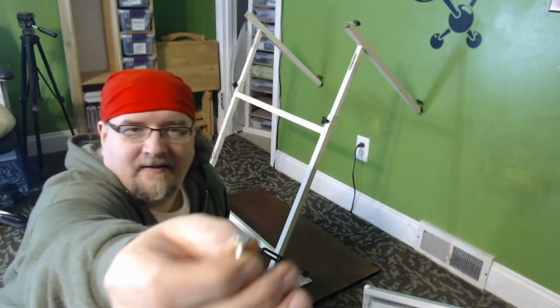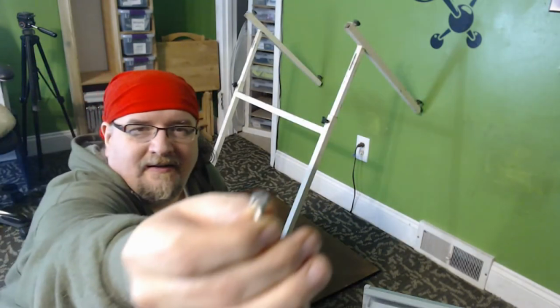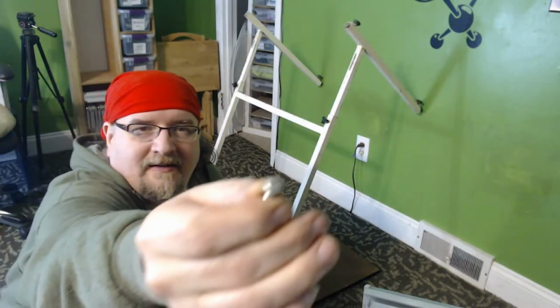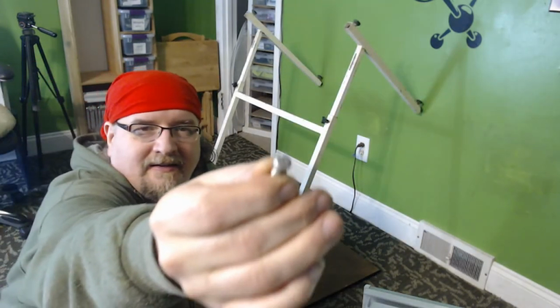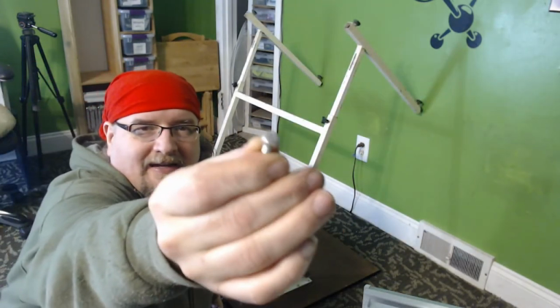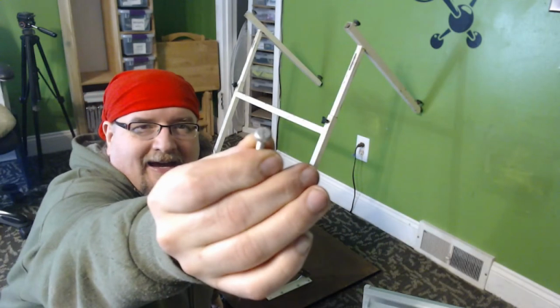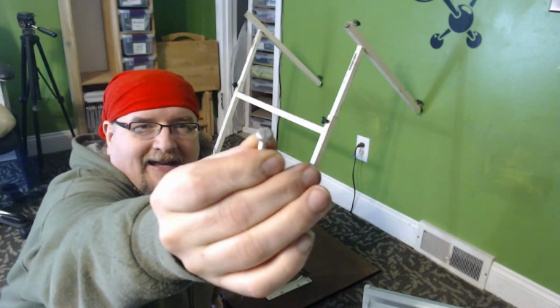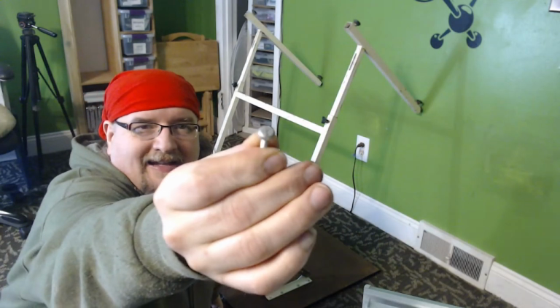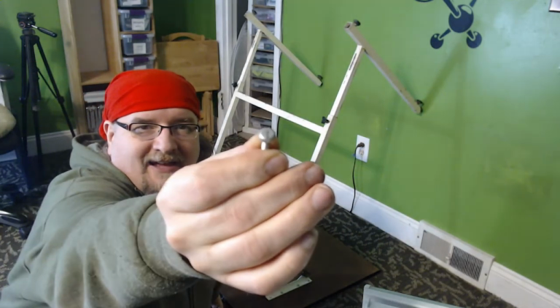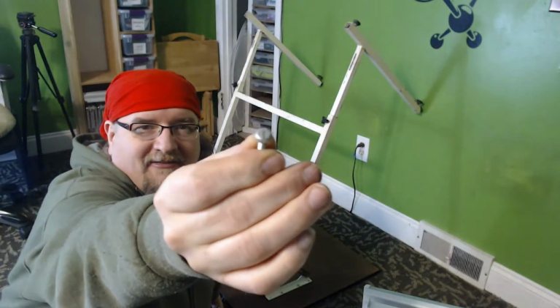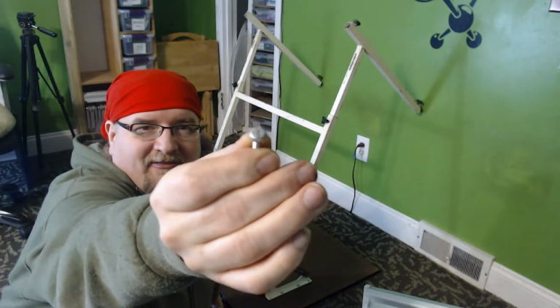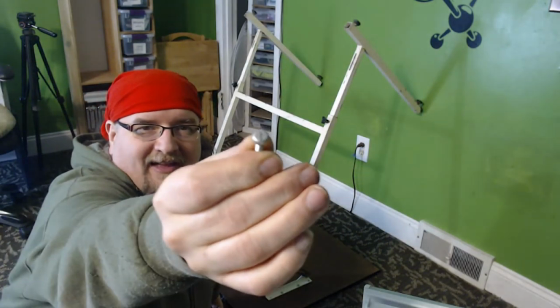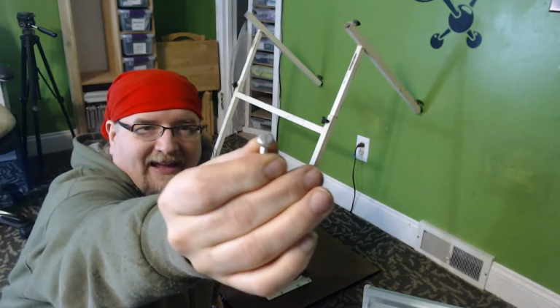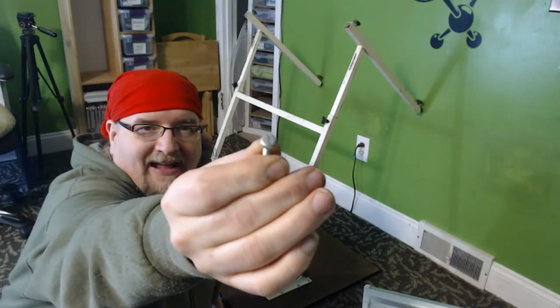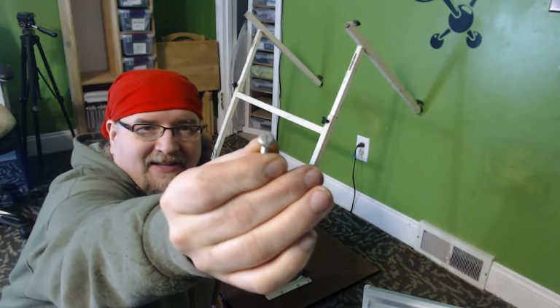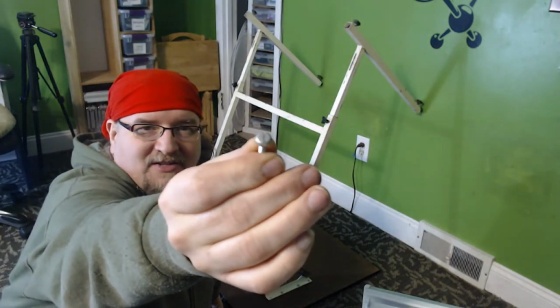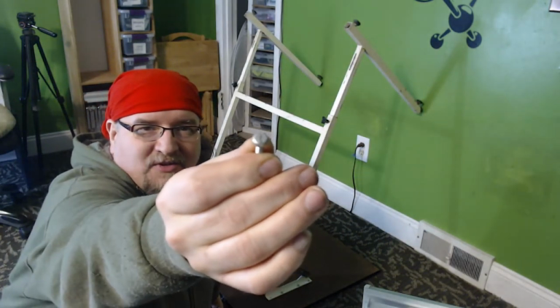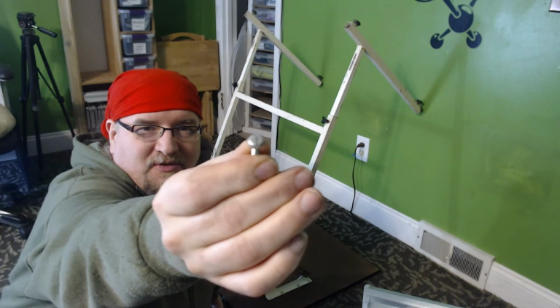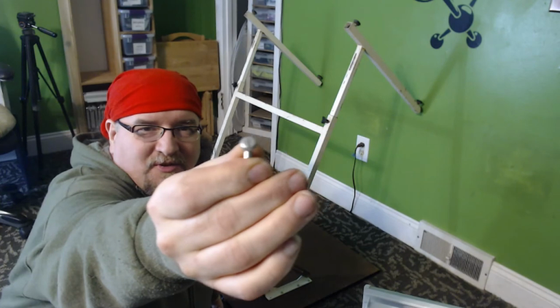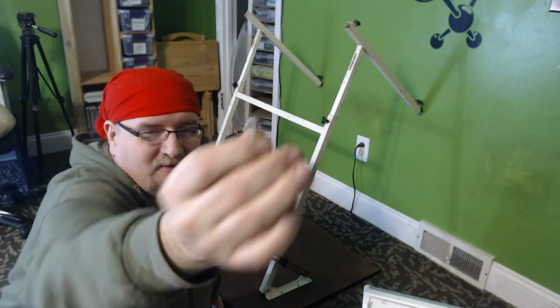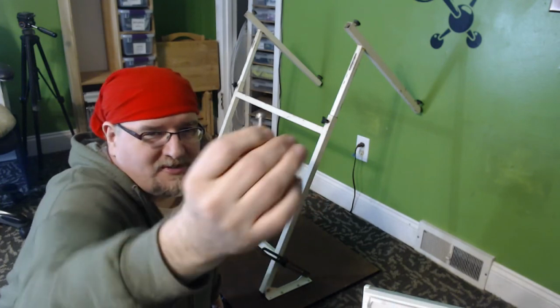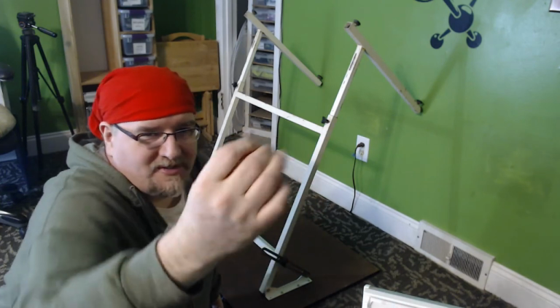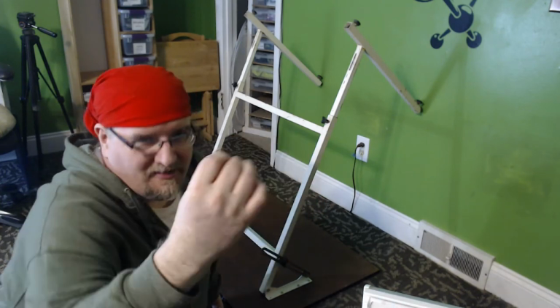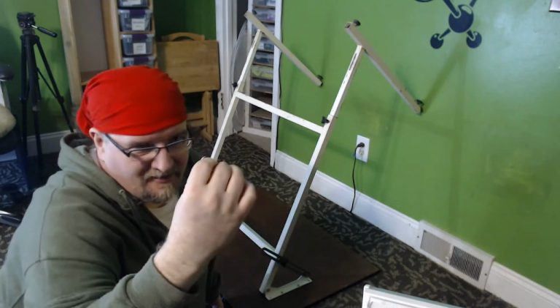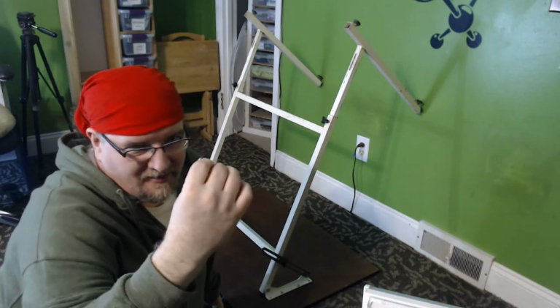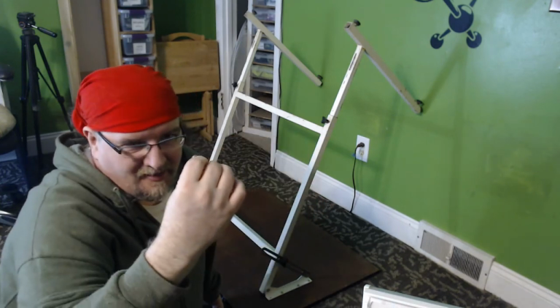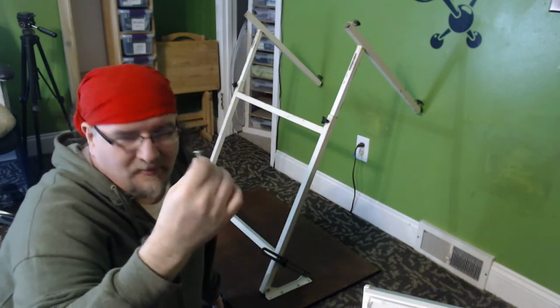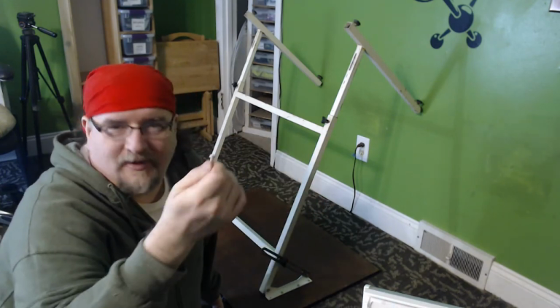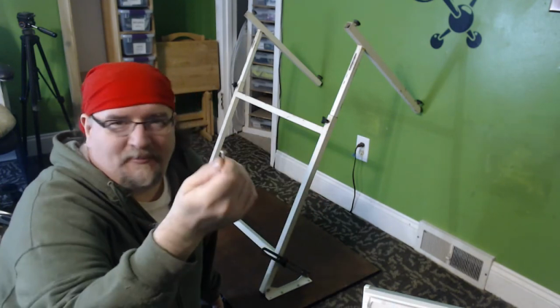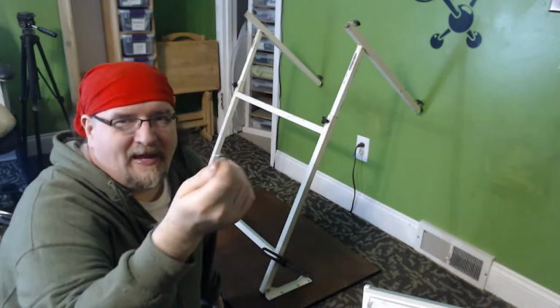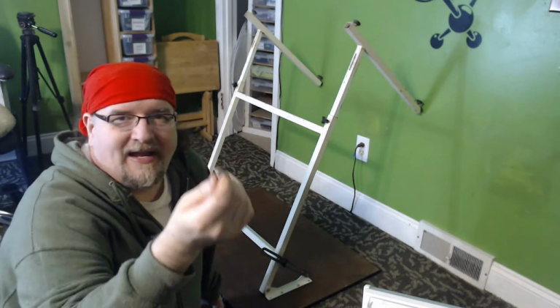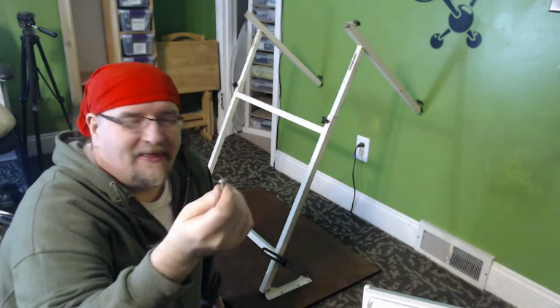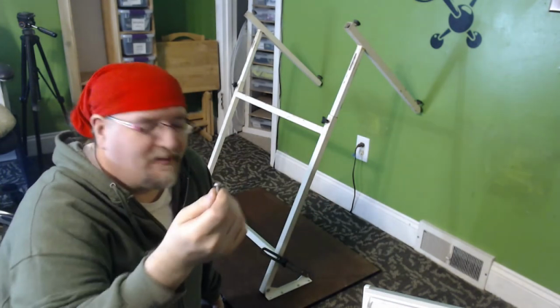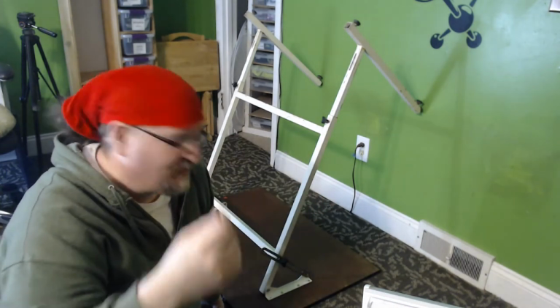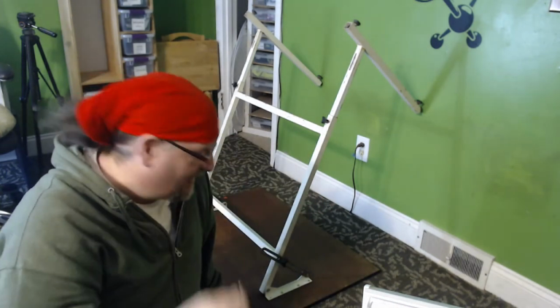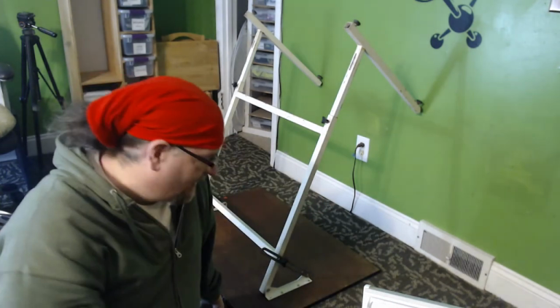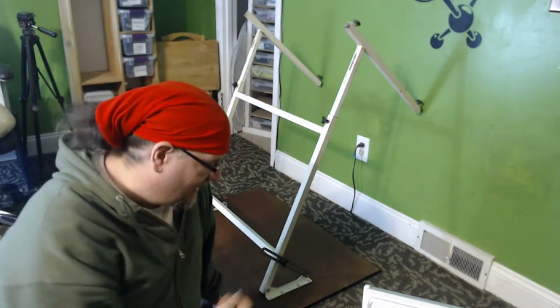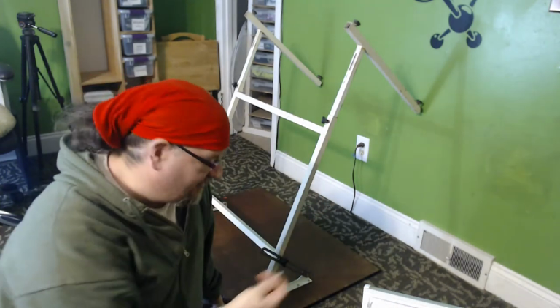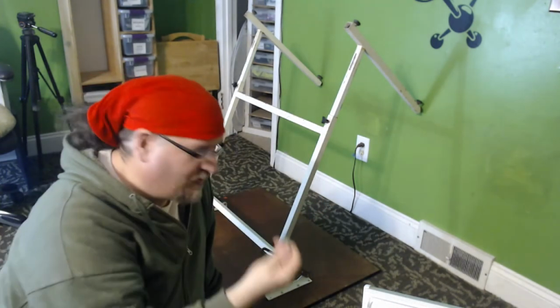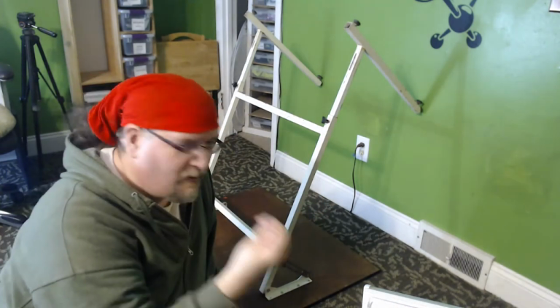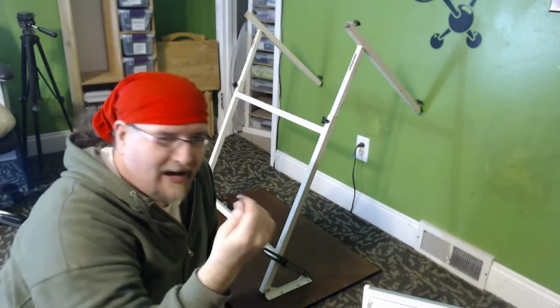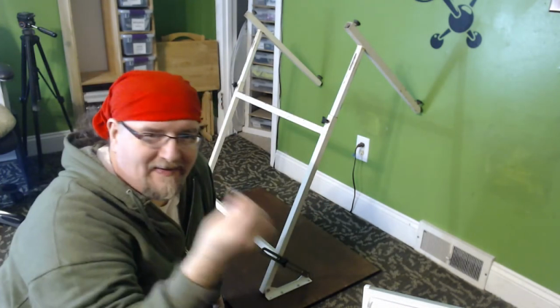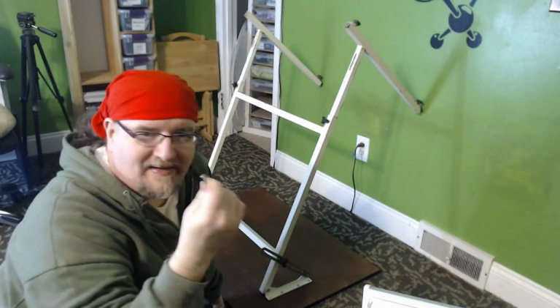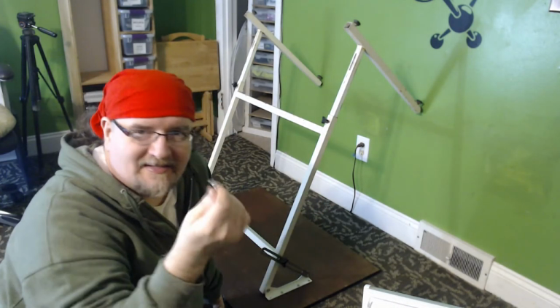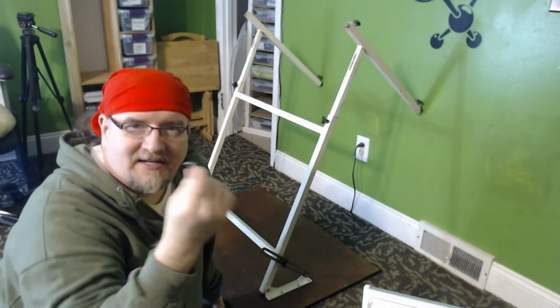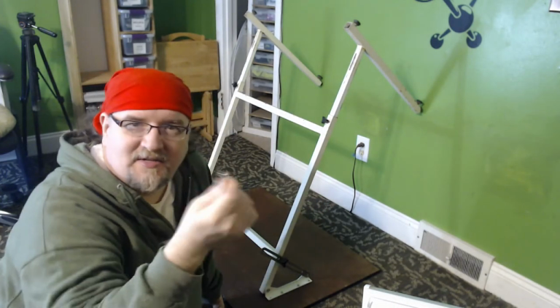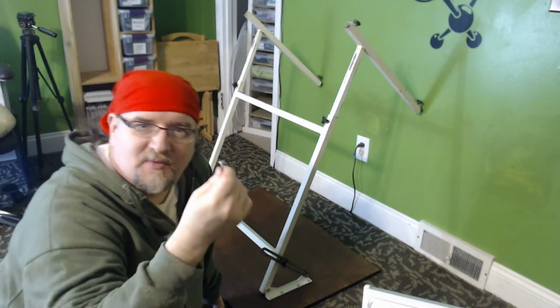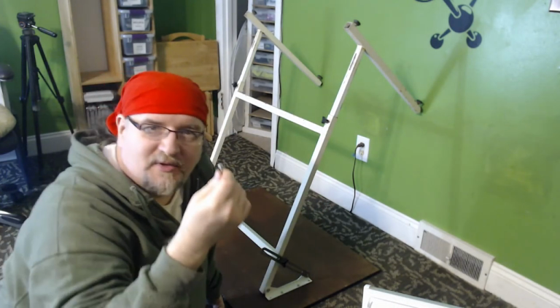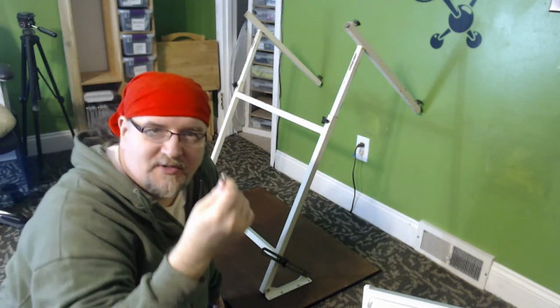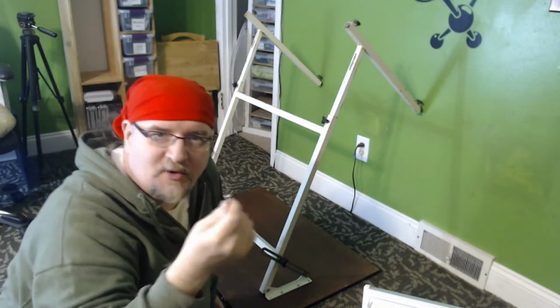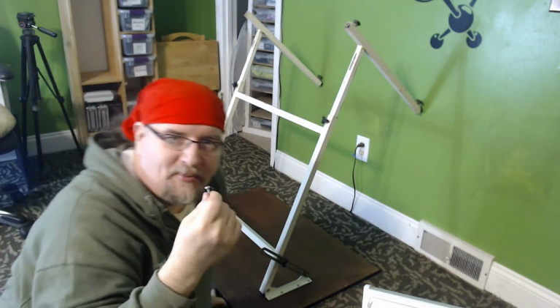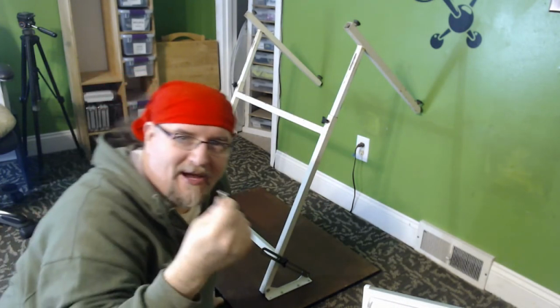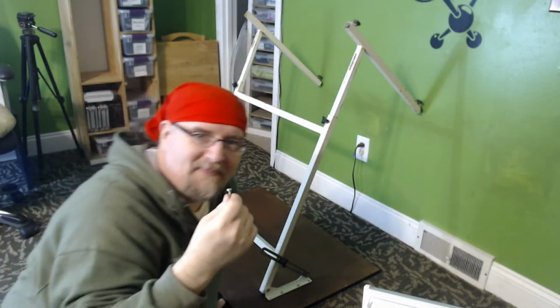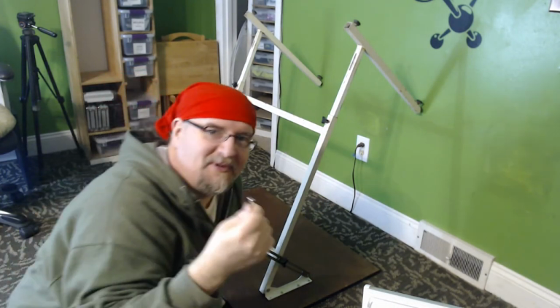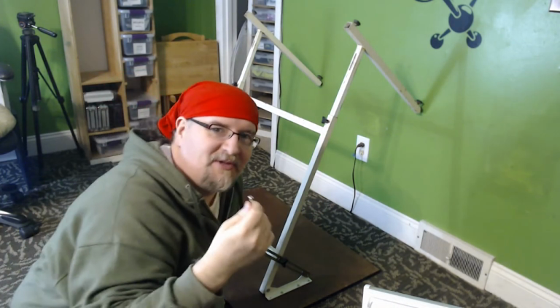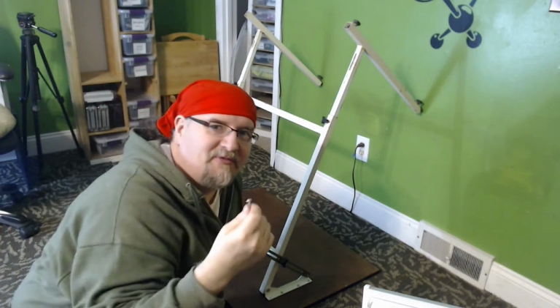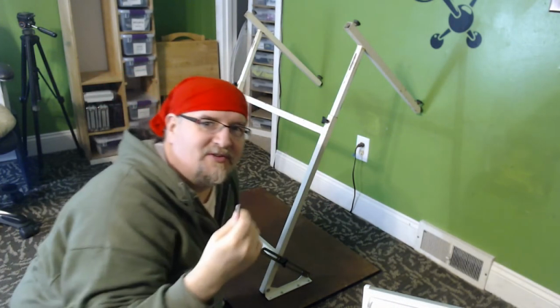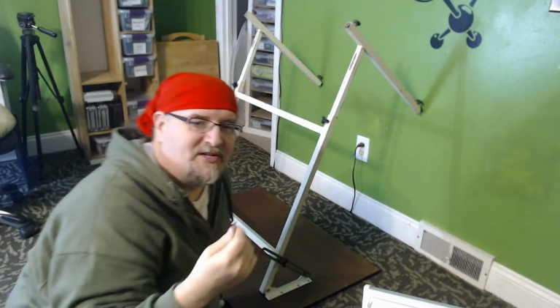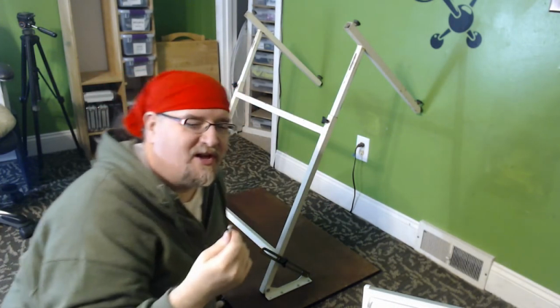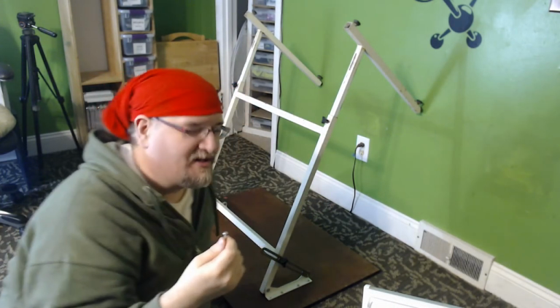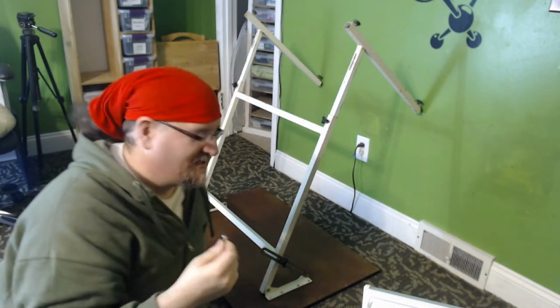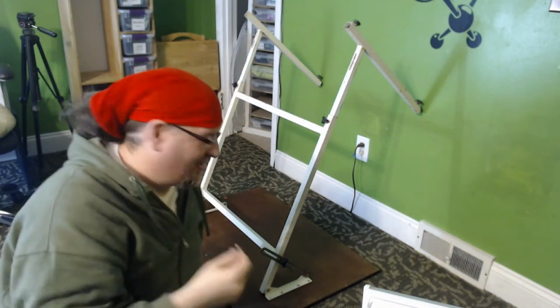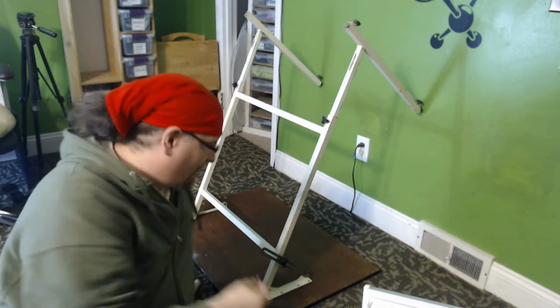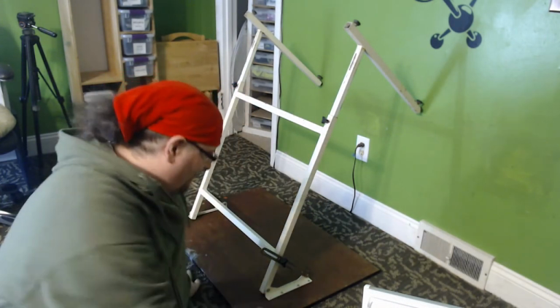You gotta love flathead screws — what a pain. I don't know why these things were so popular for as long as they were.